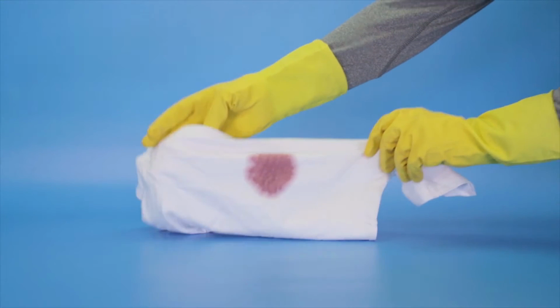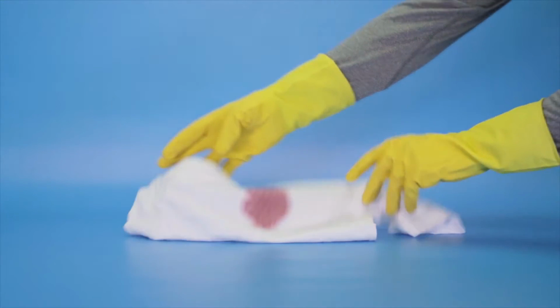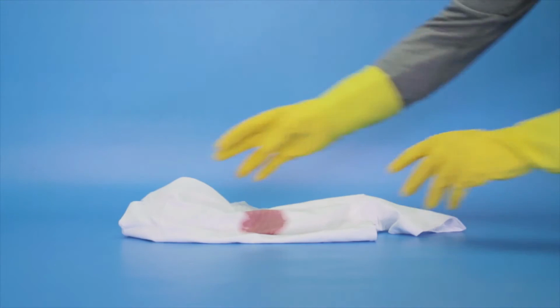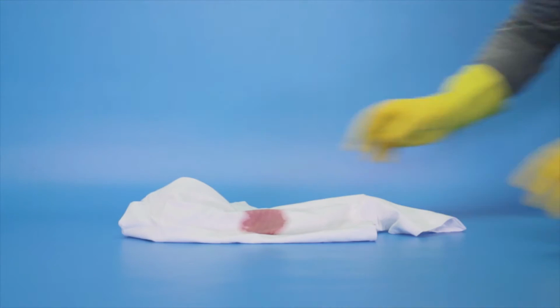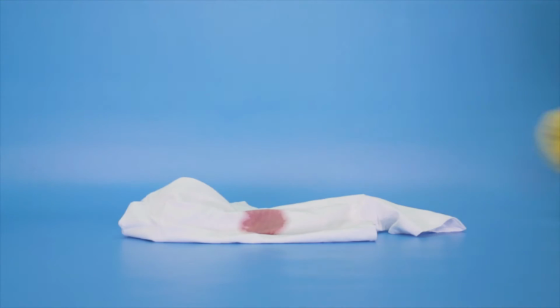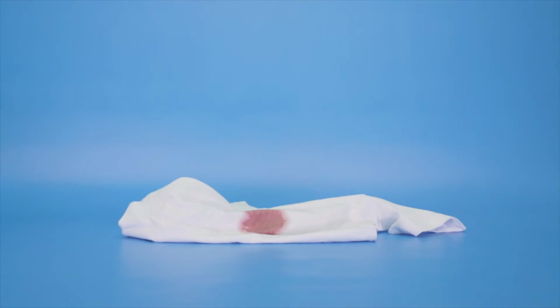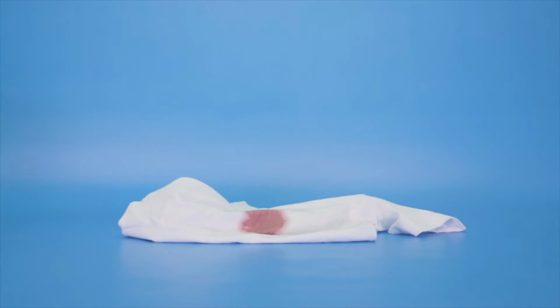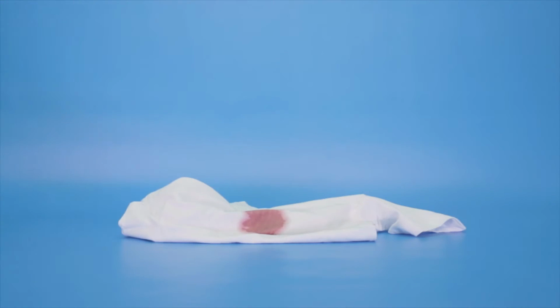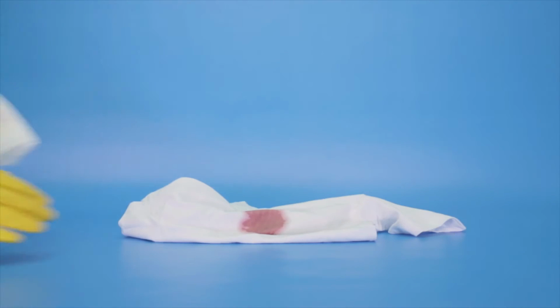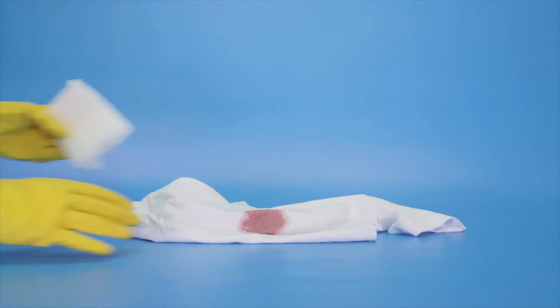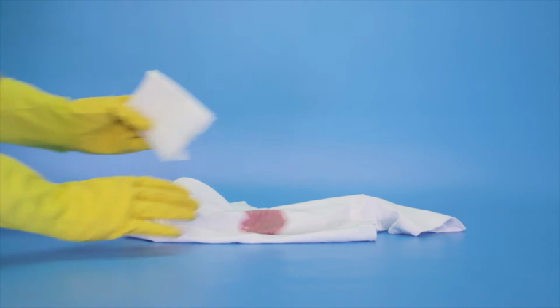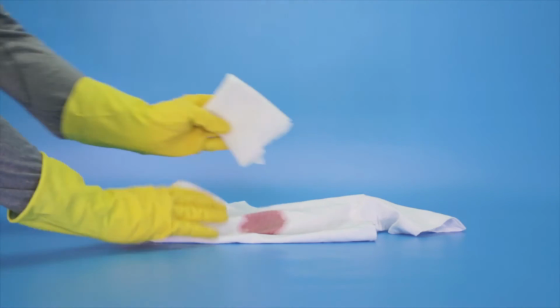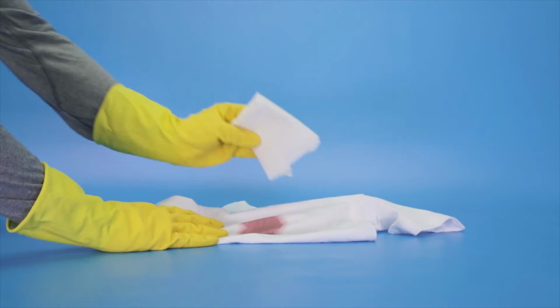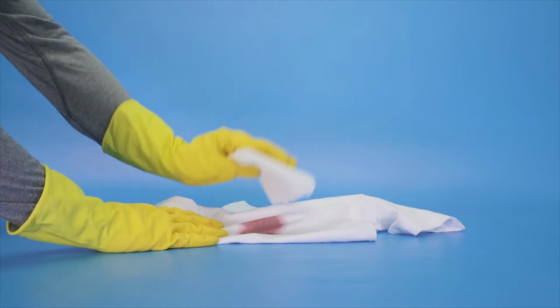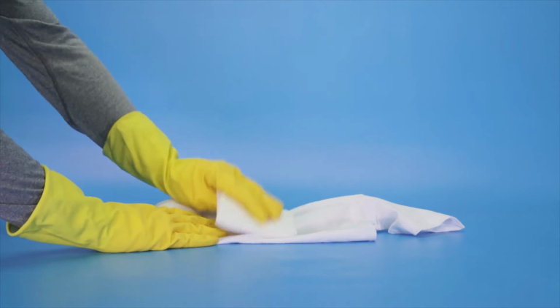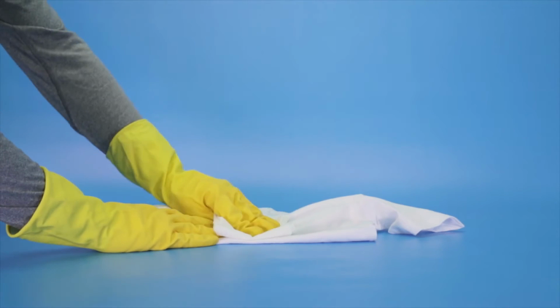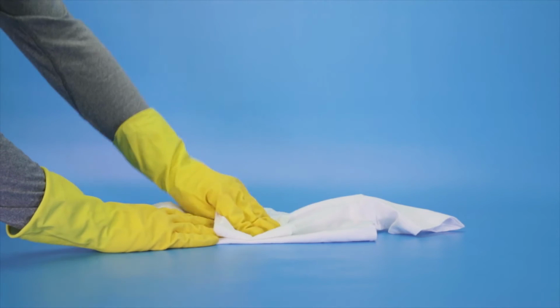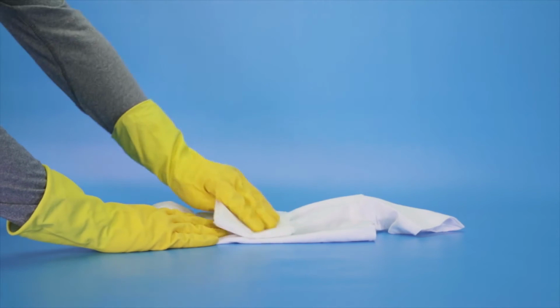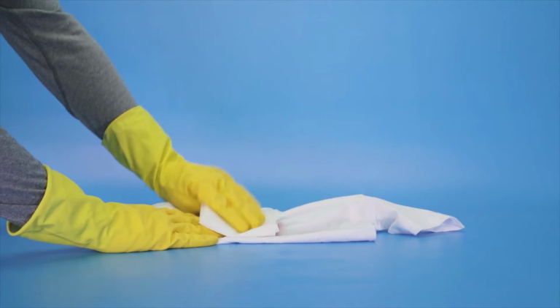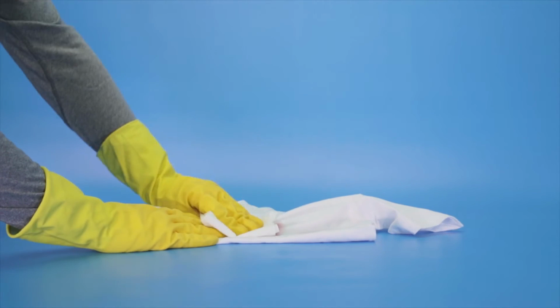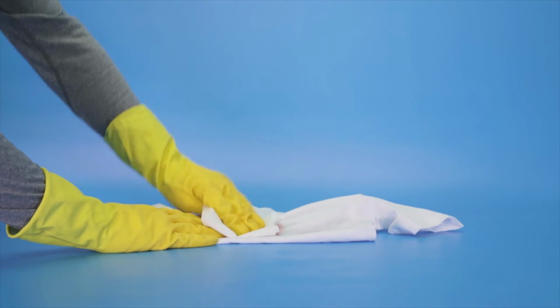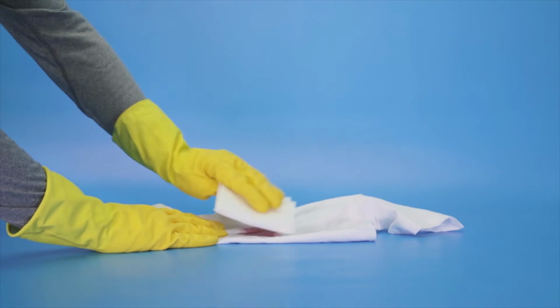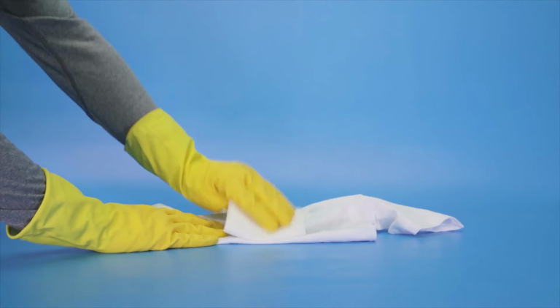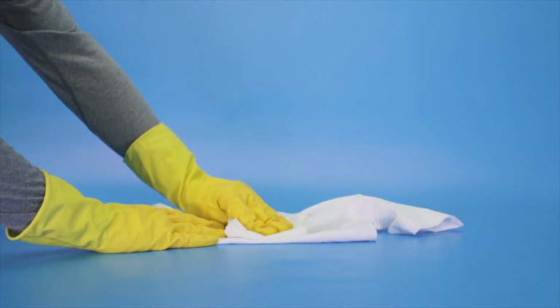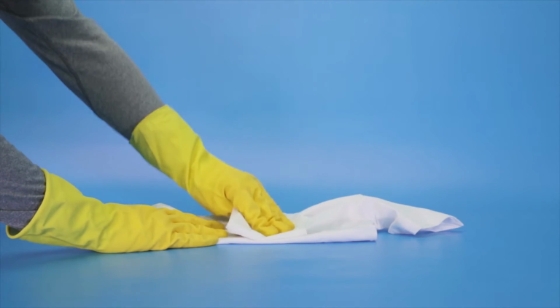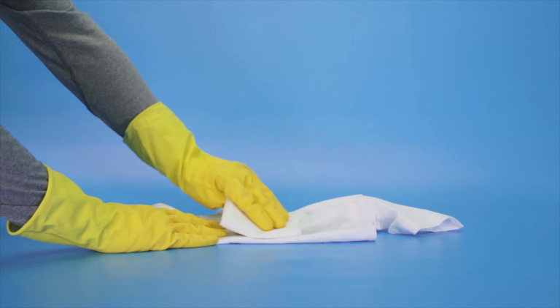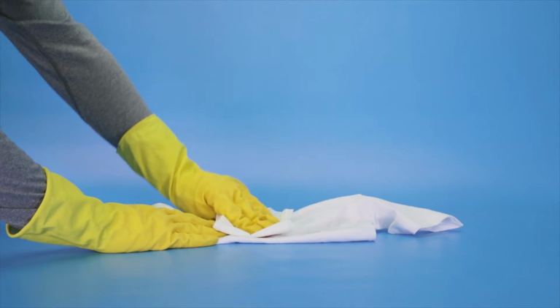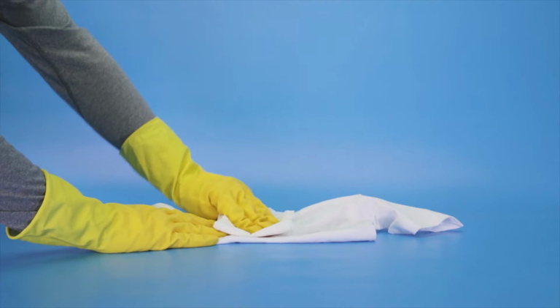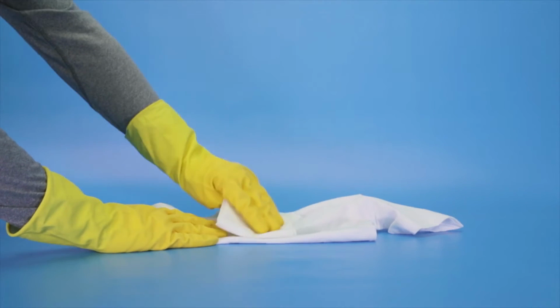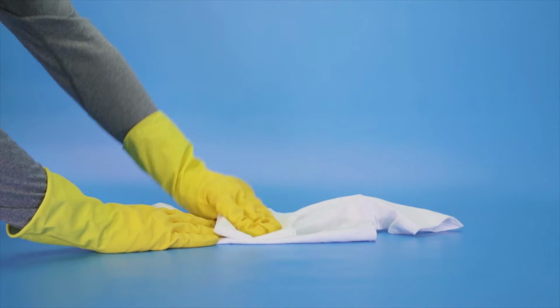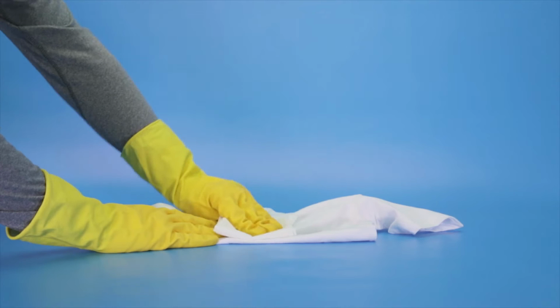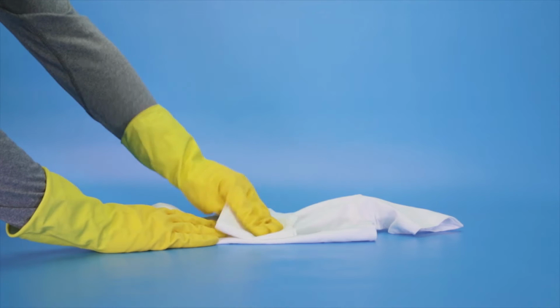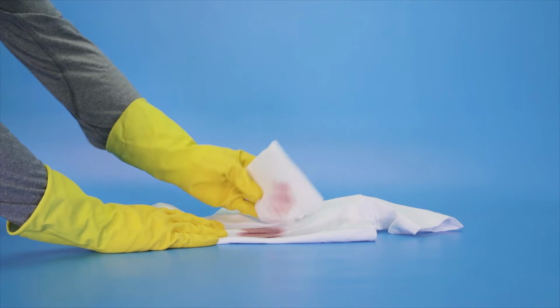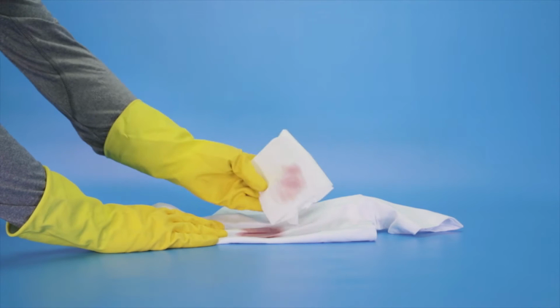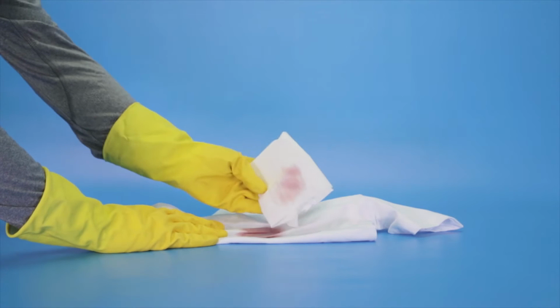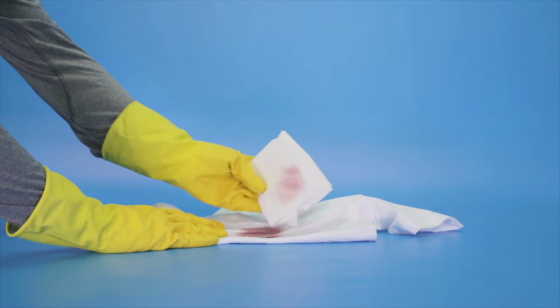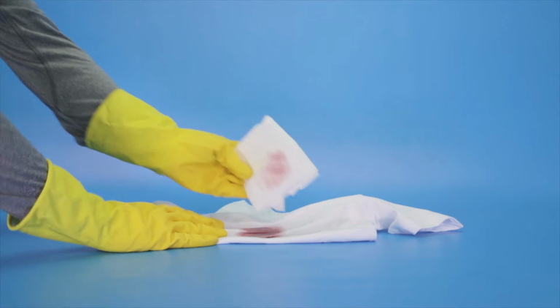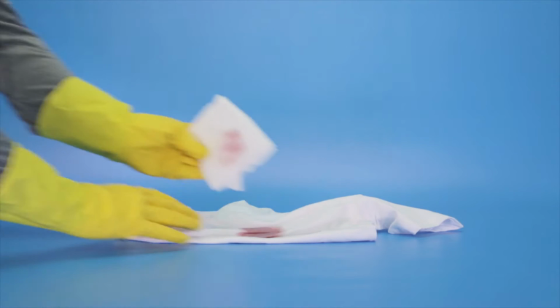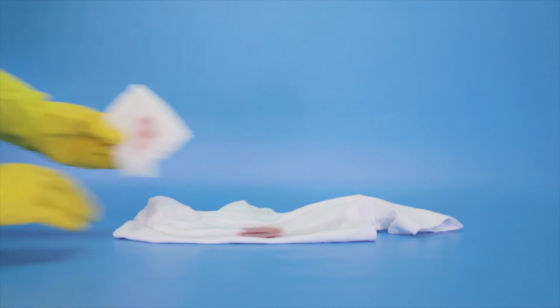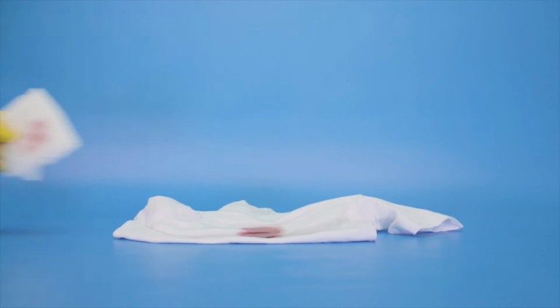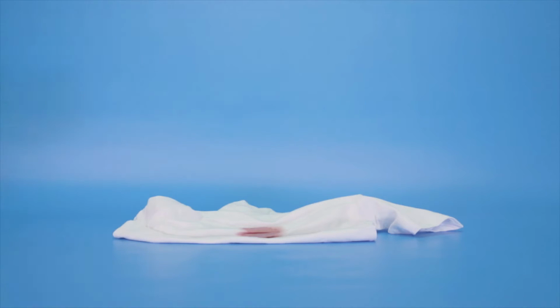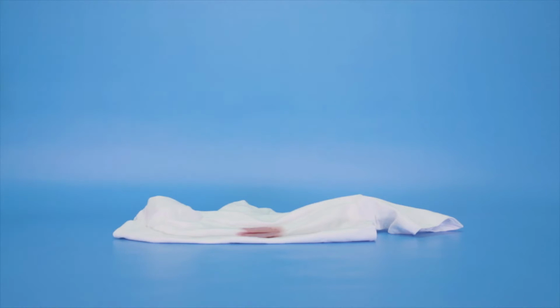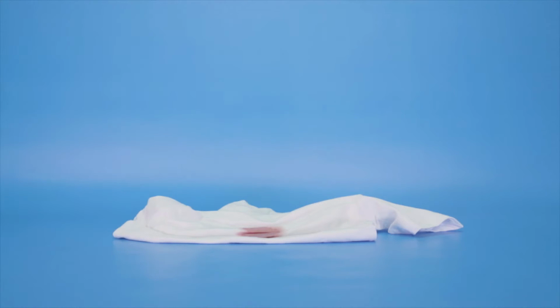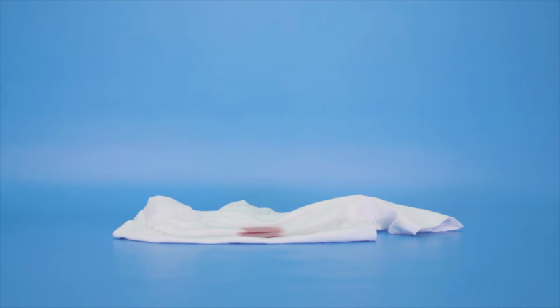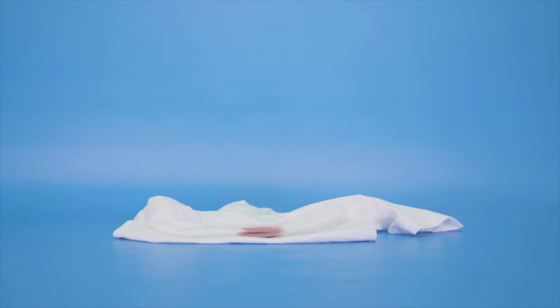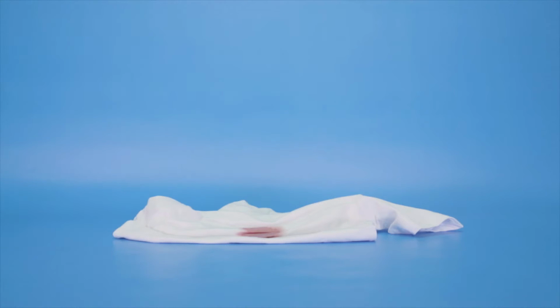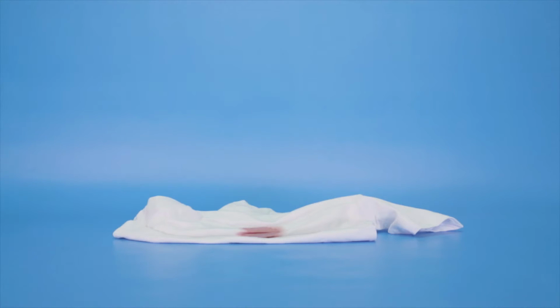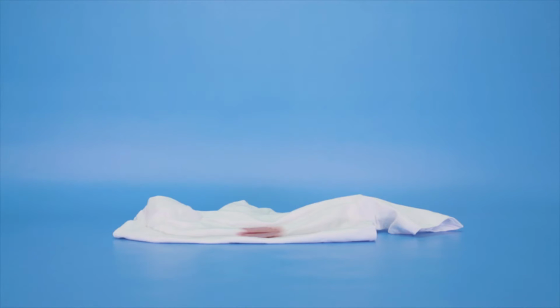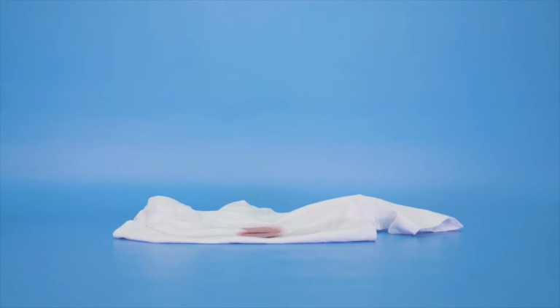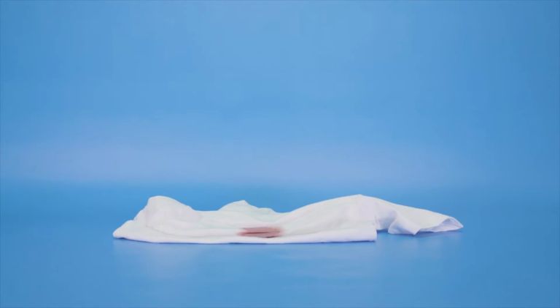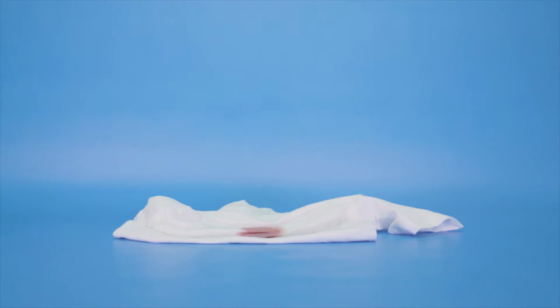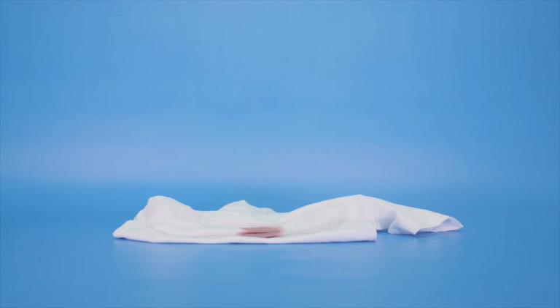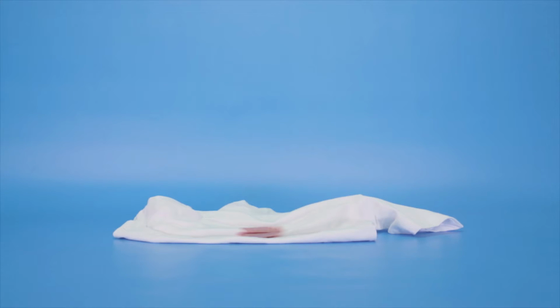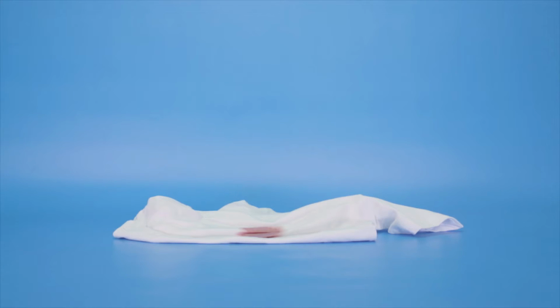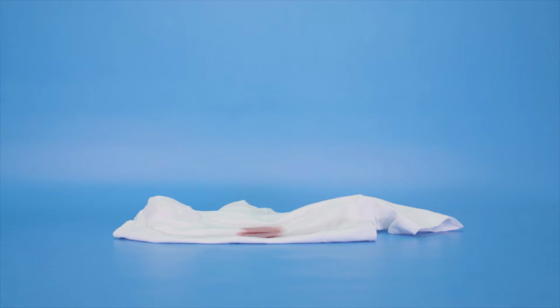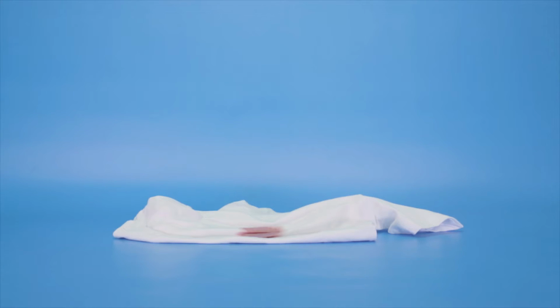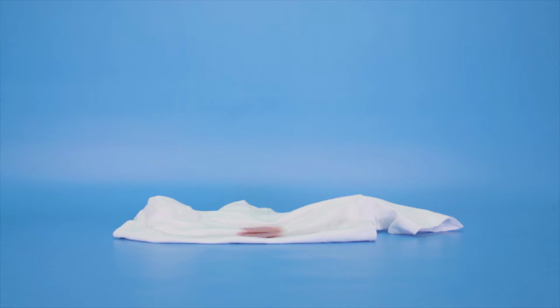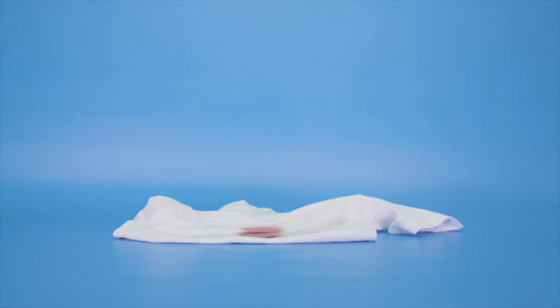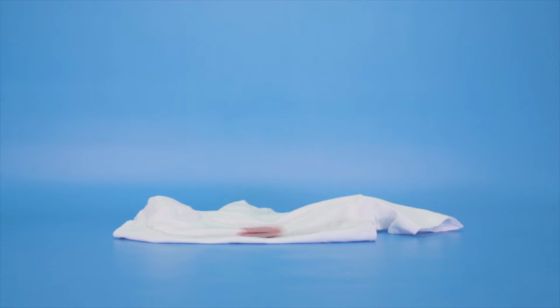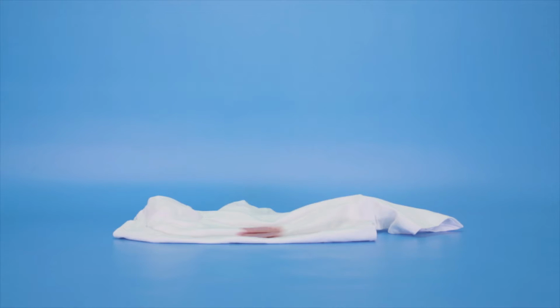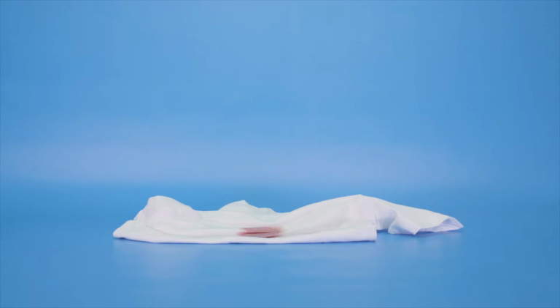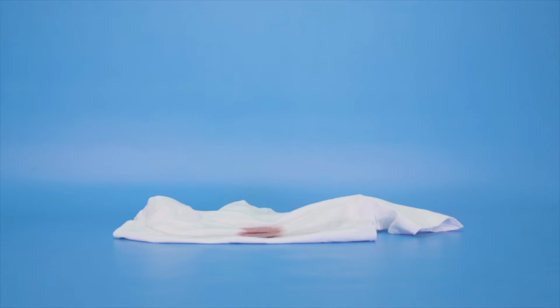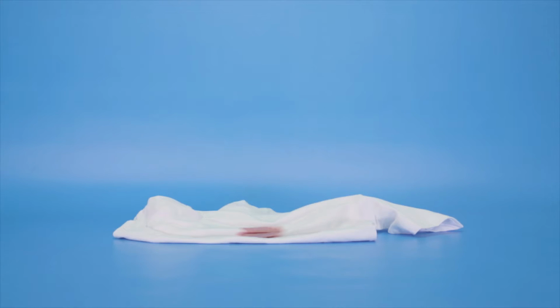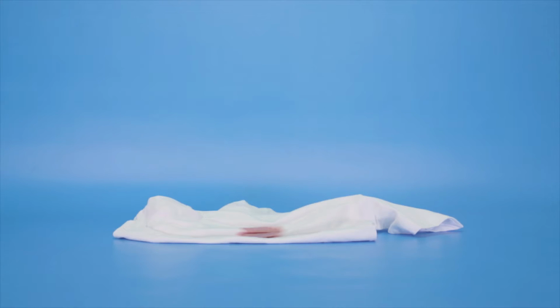Gently dab or blot the excess liquid with a clean cloth or piece of kitchen roll. Do not rub the stain — this will make it worse.